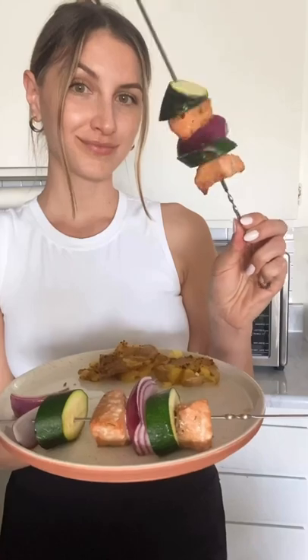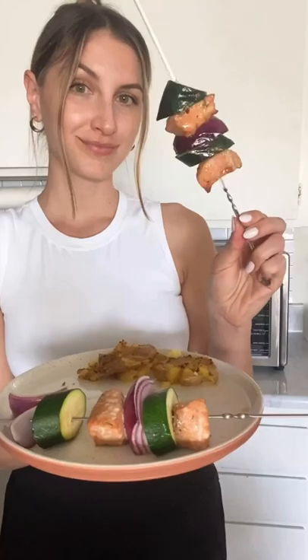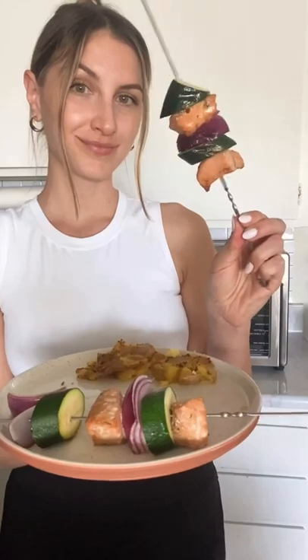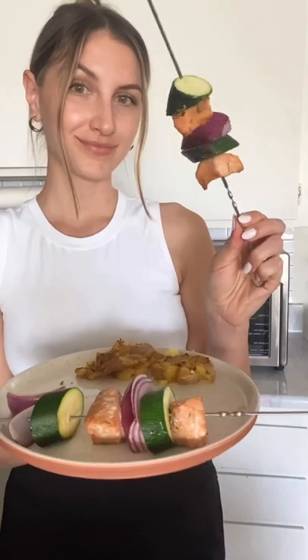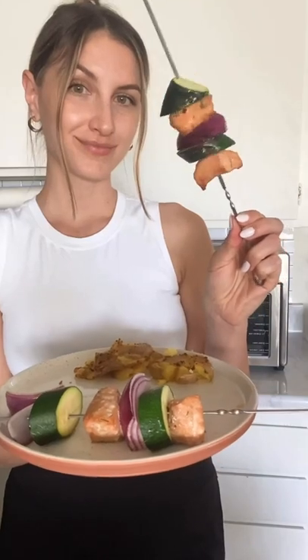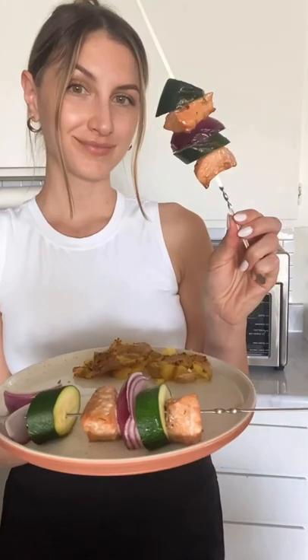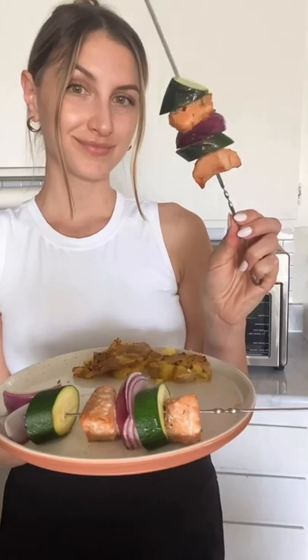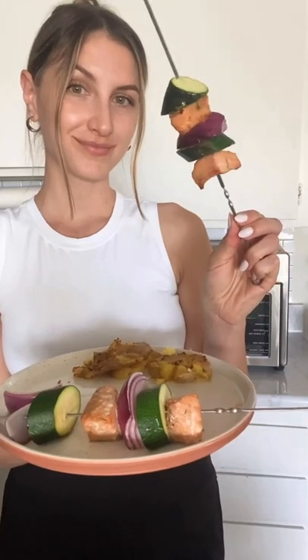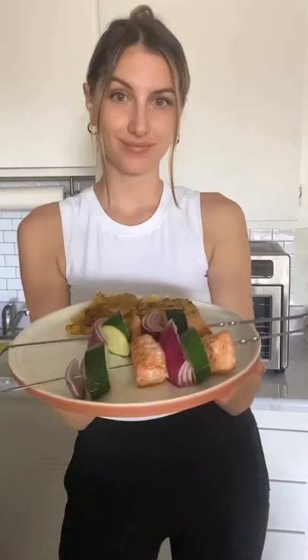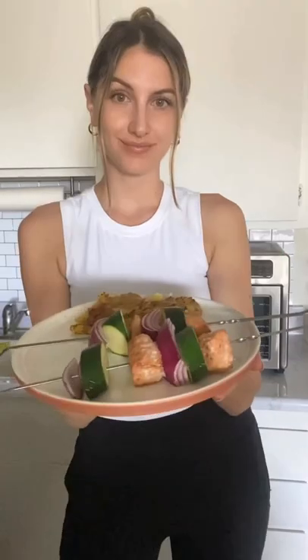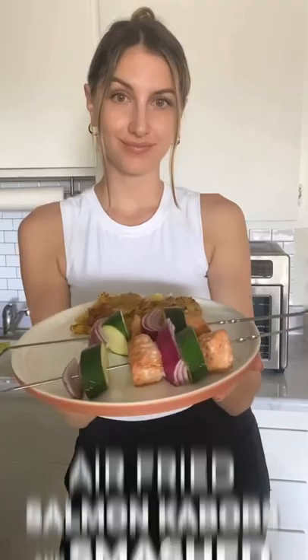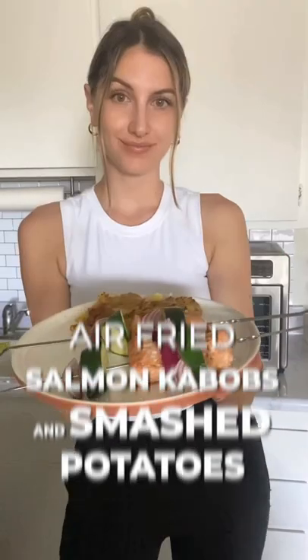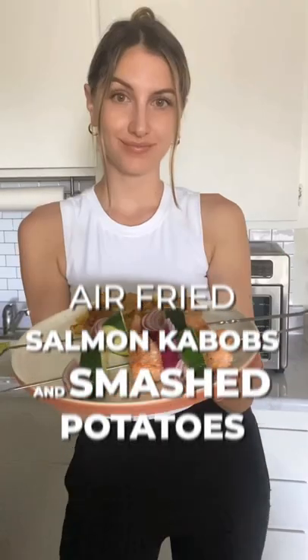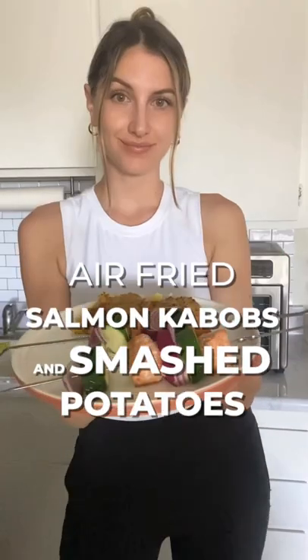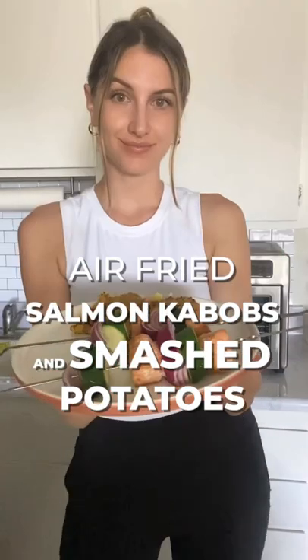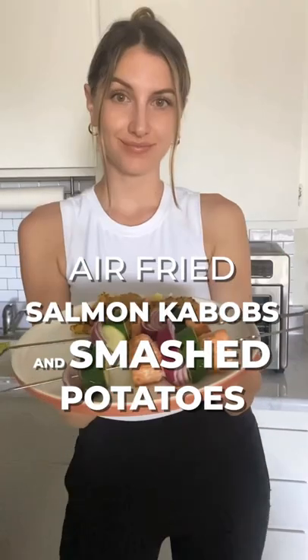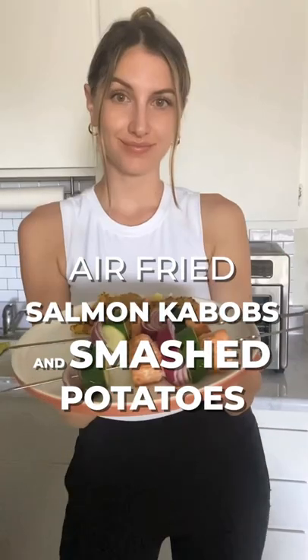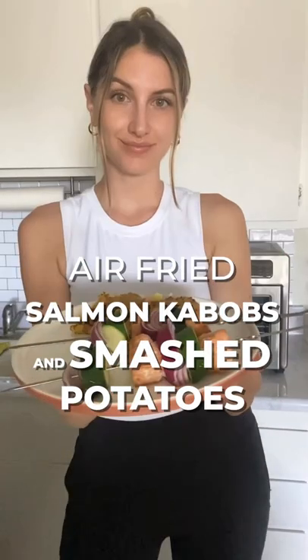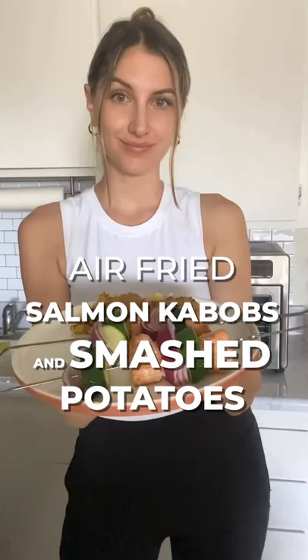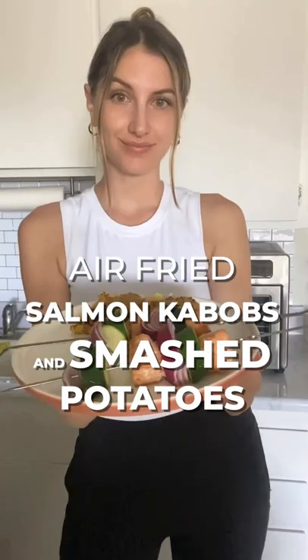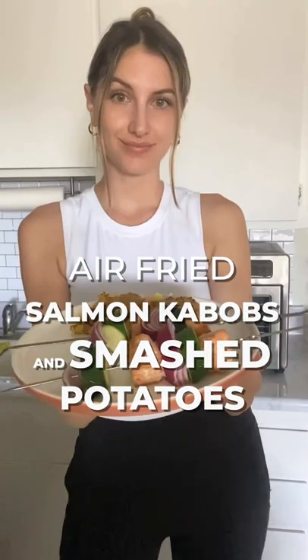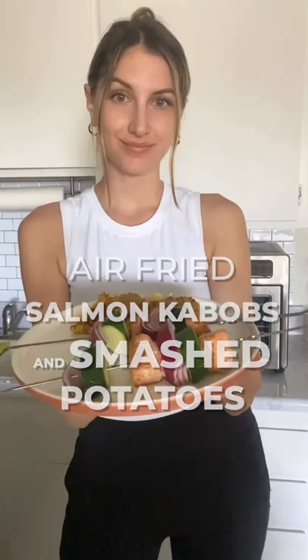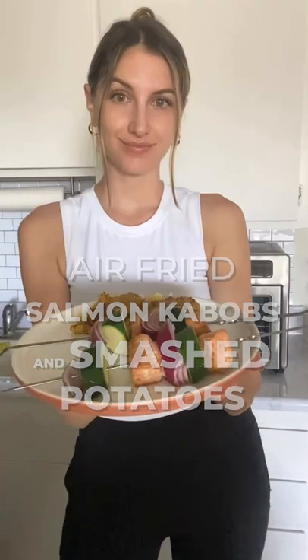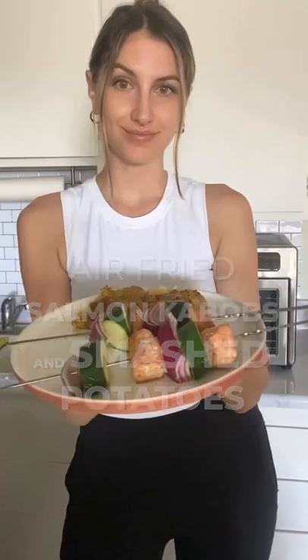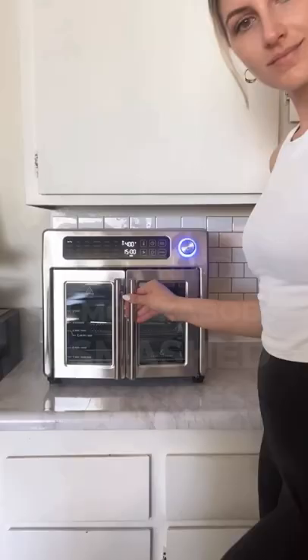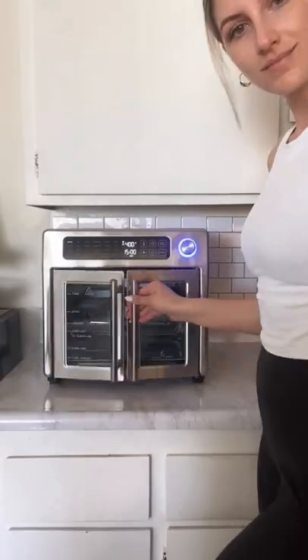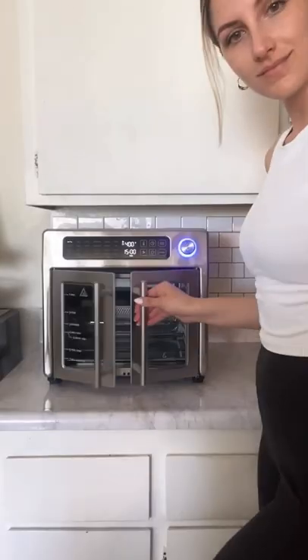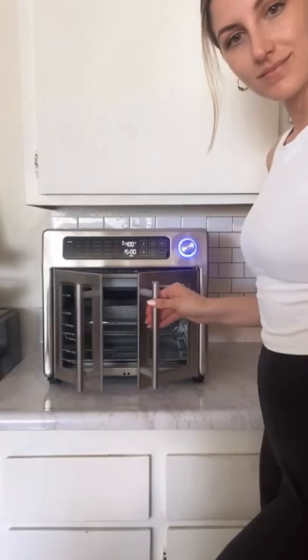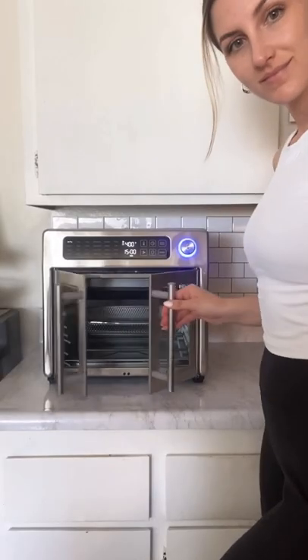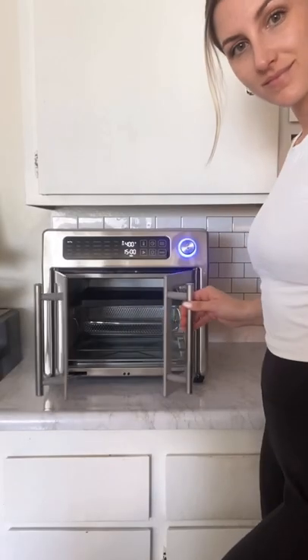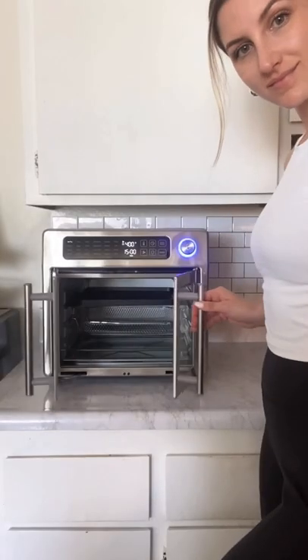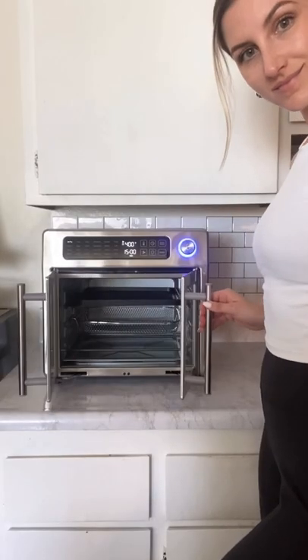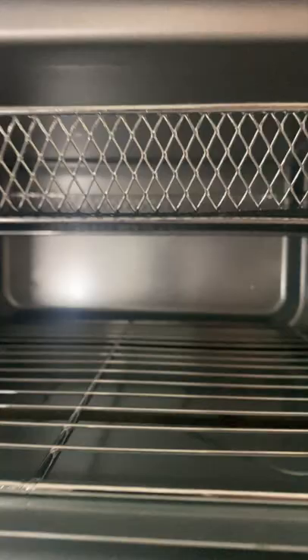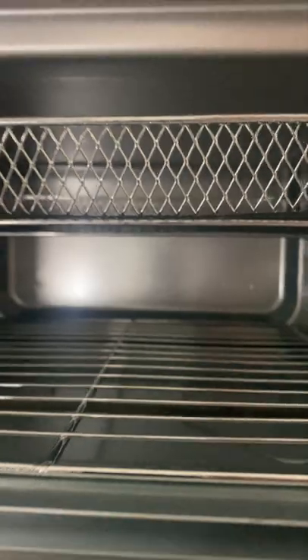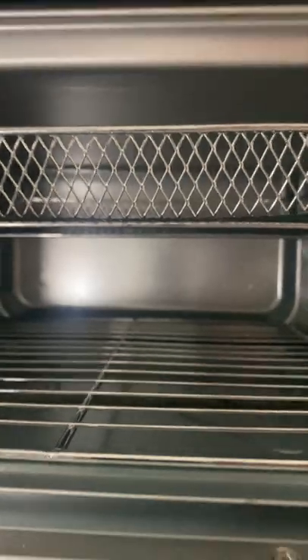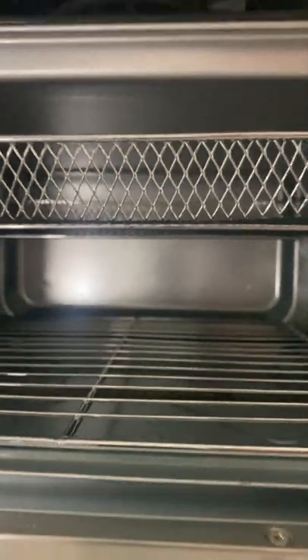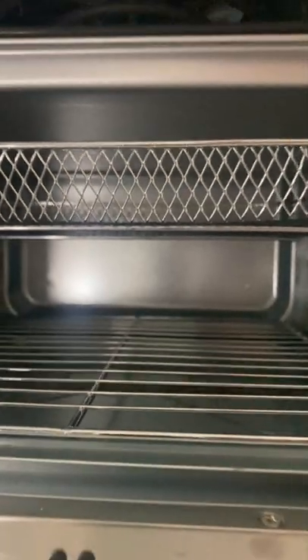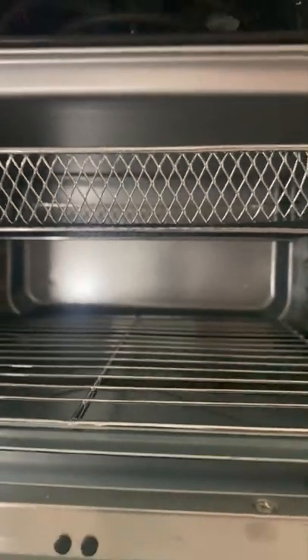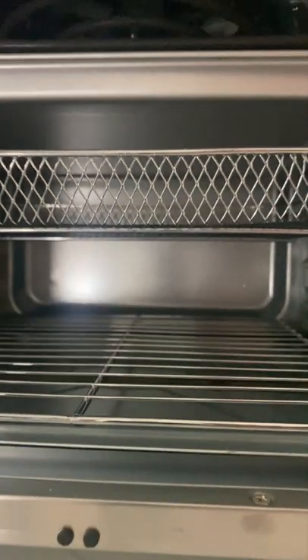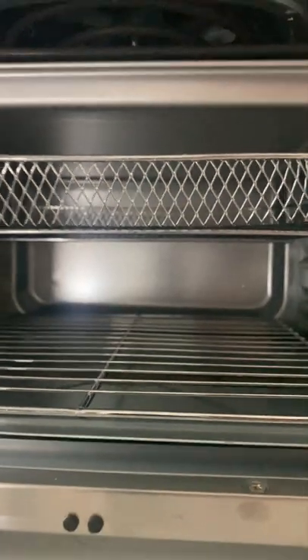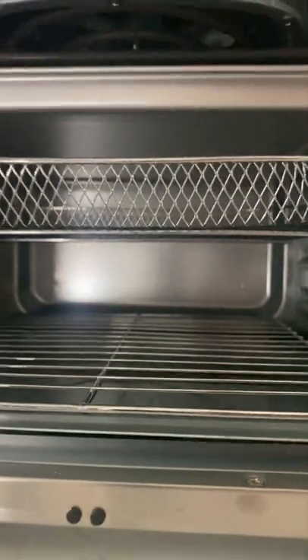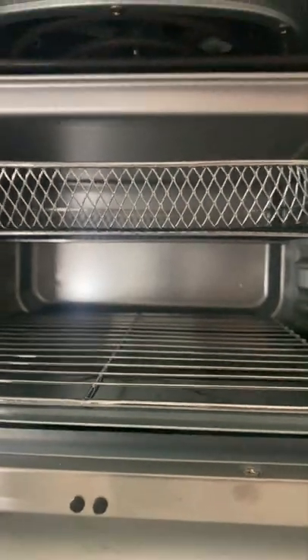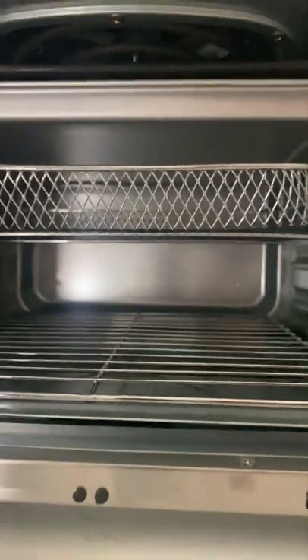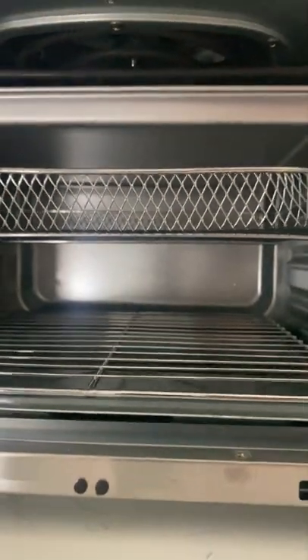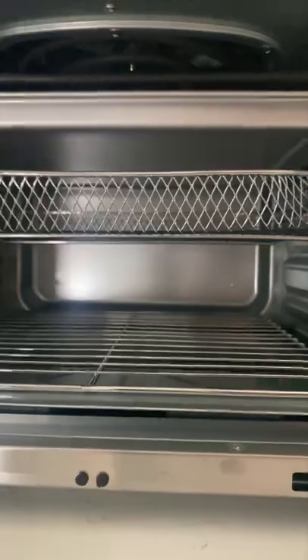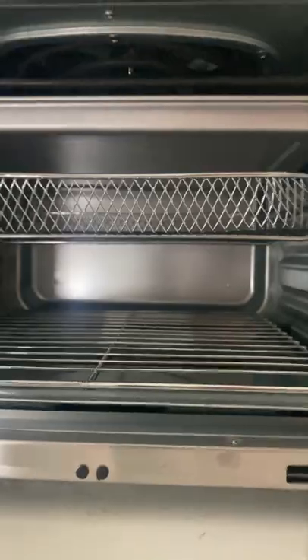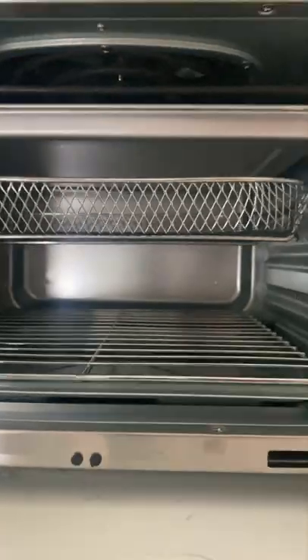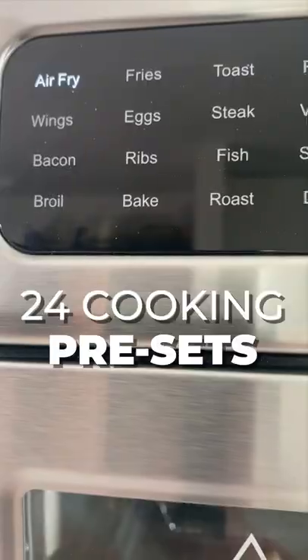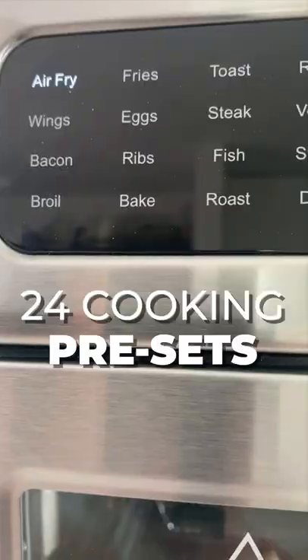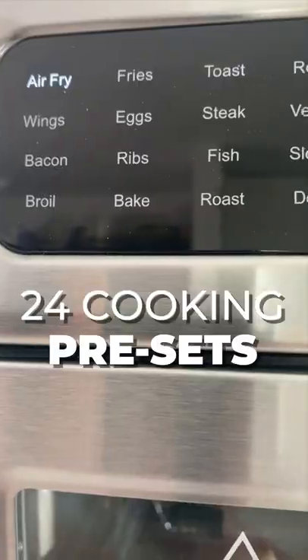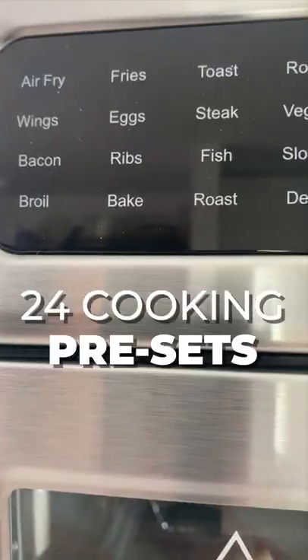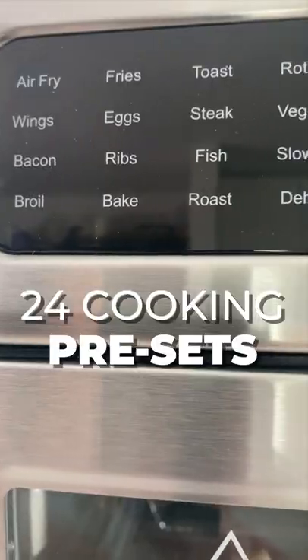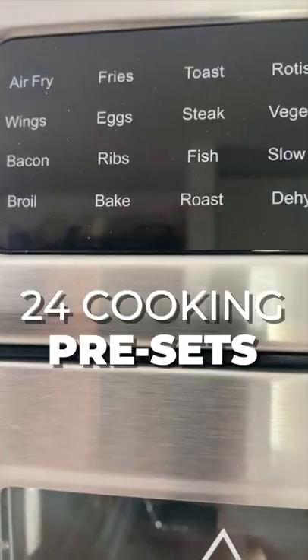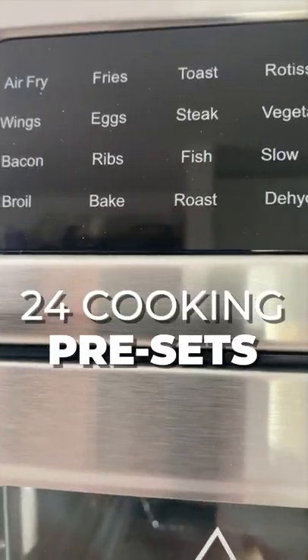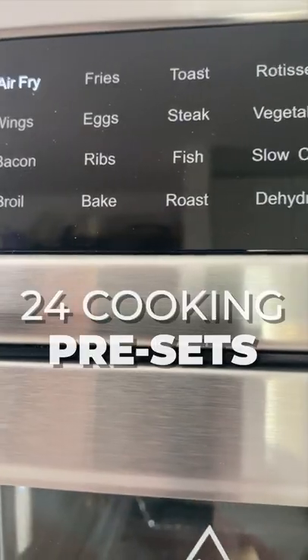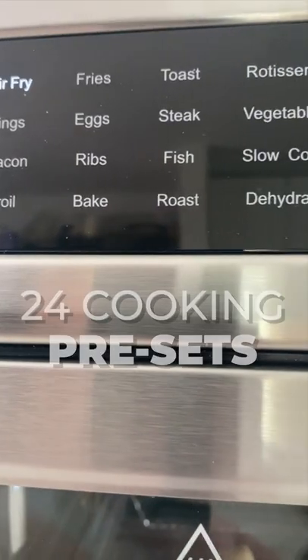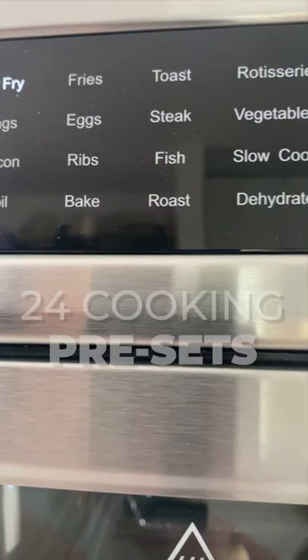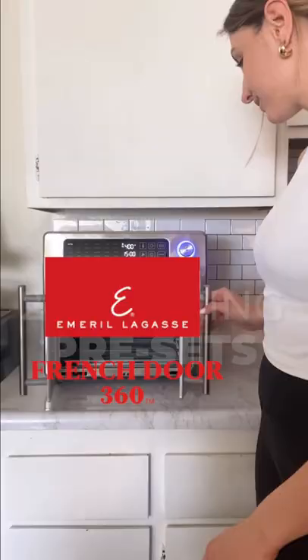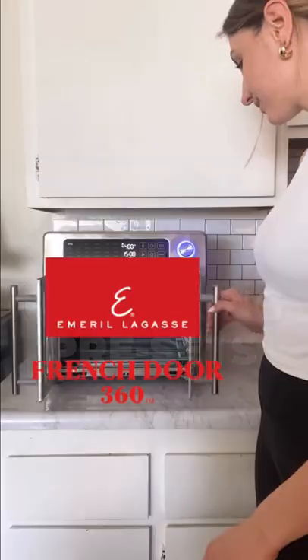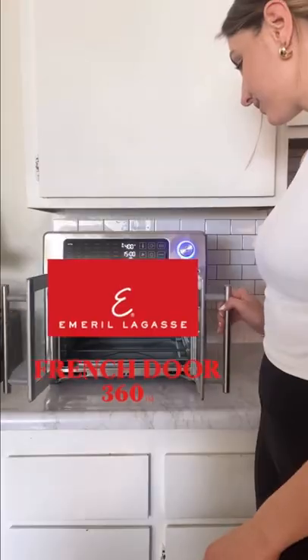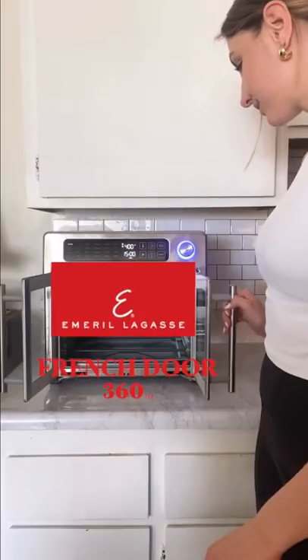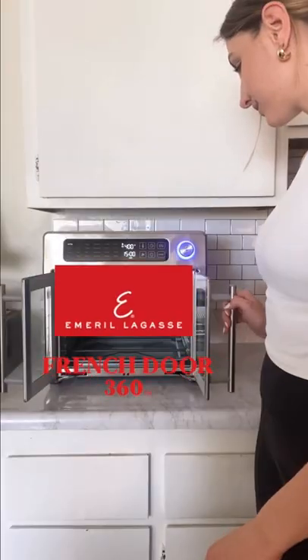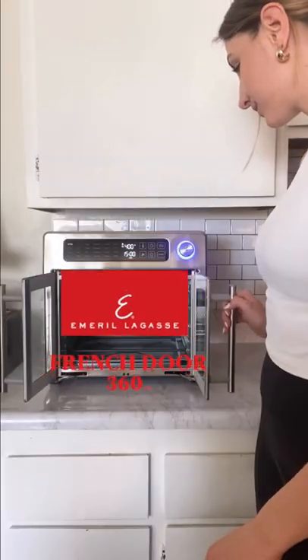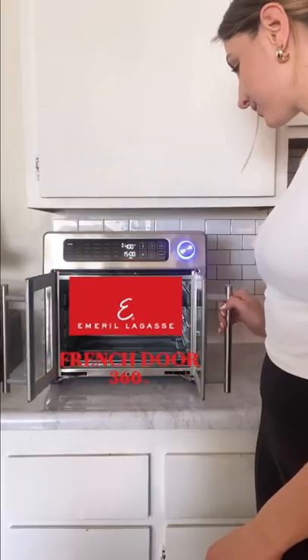These air fried salmon kebabs and smashed potatoes are made in just under 30 minutes, all in my Emerald Lagasi French Door Air Fryer 360.